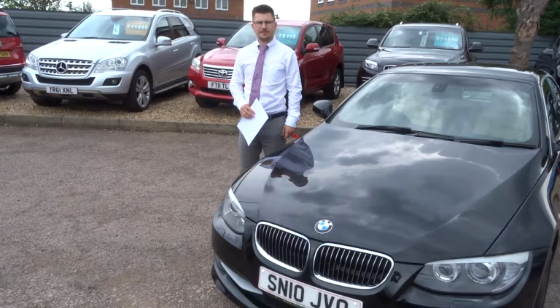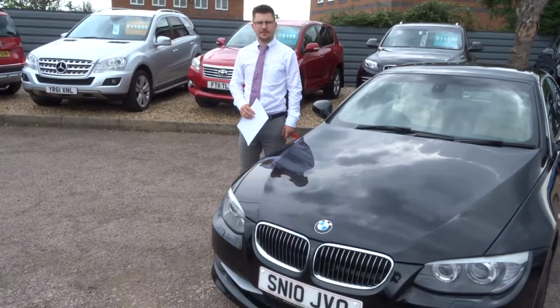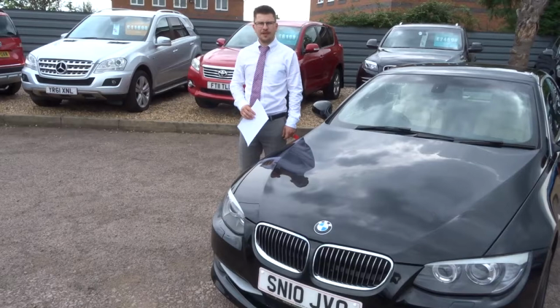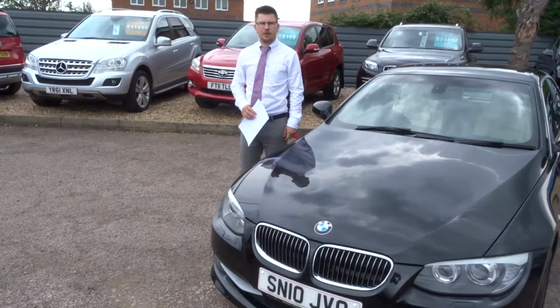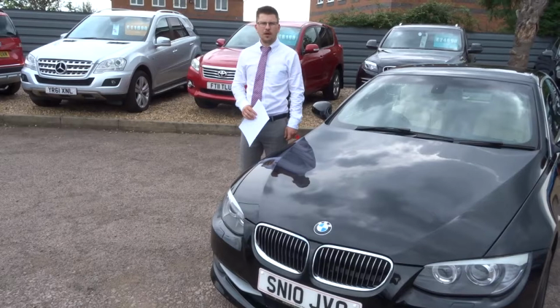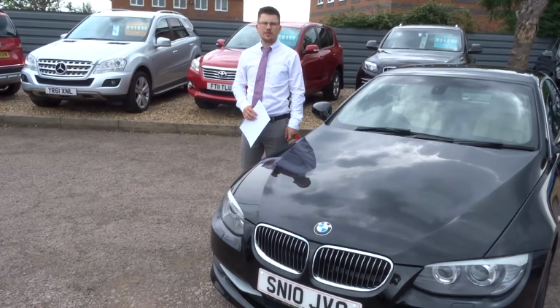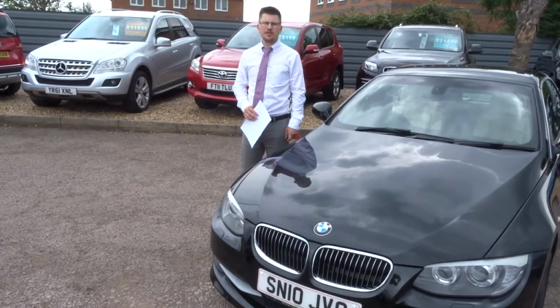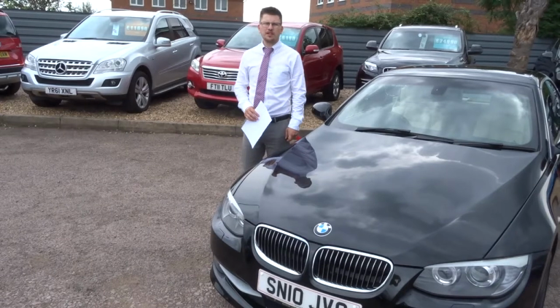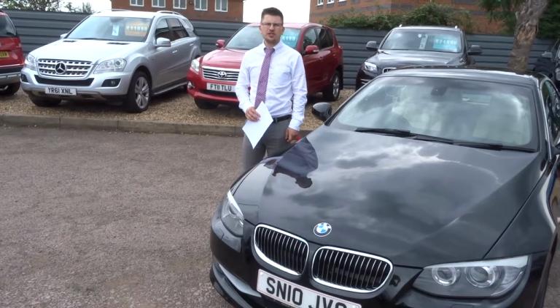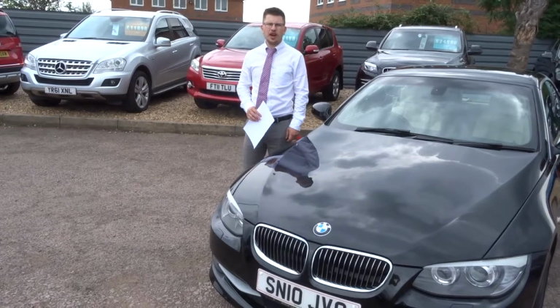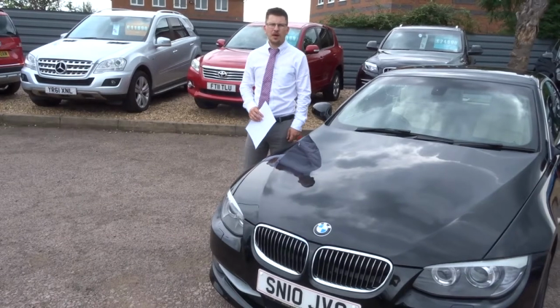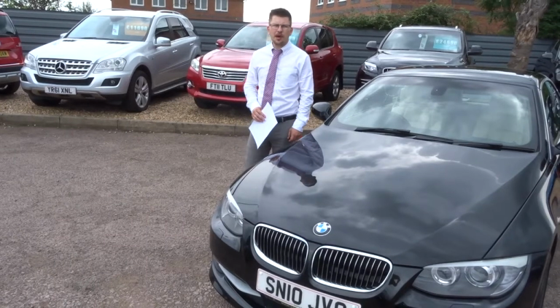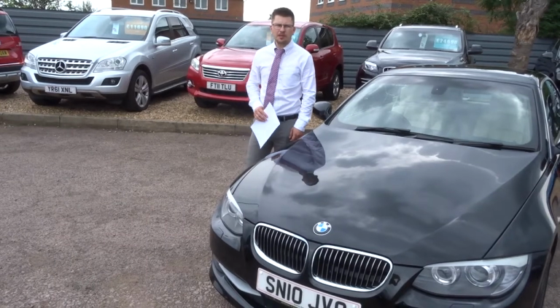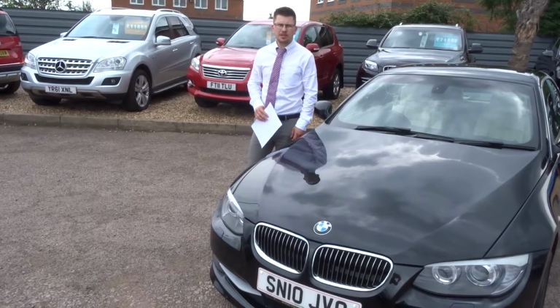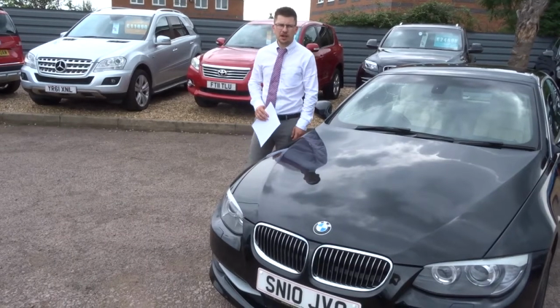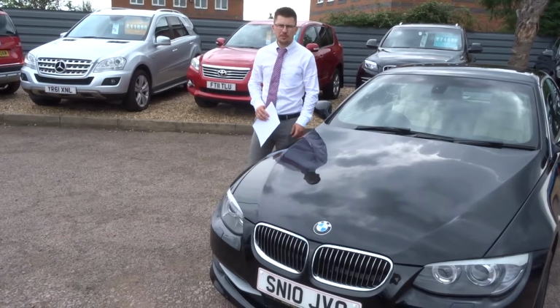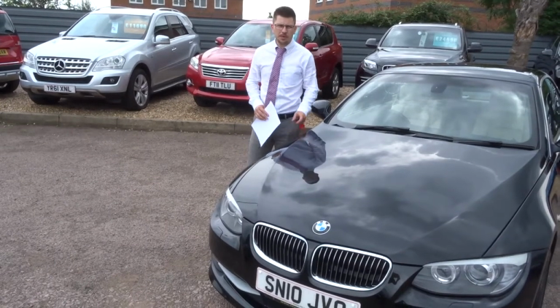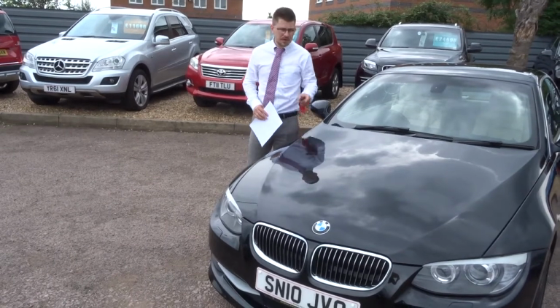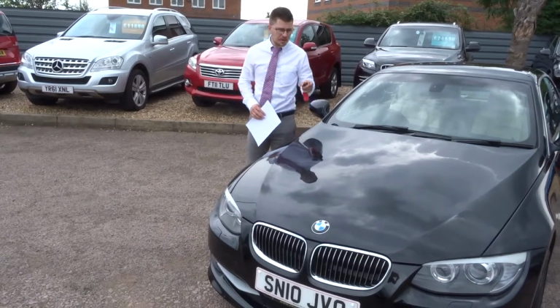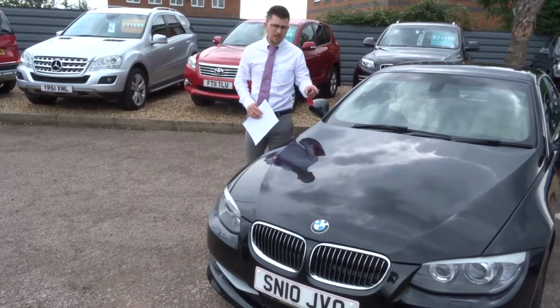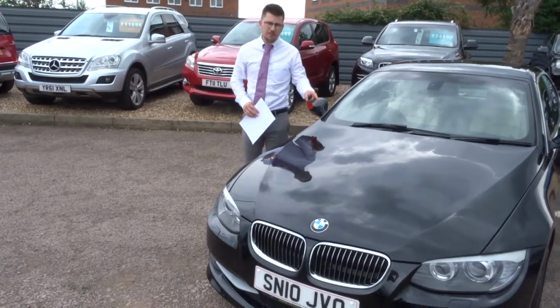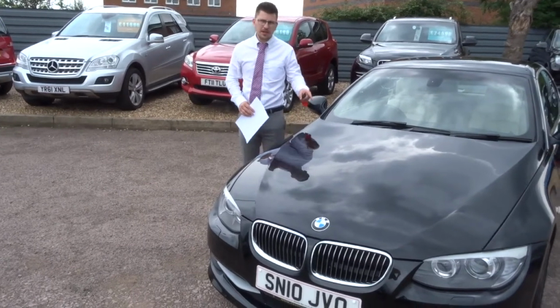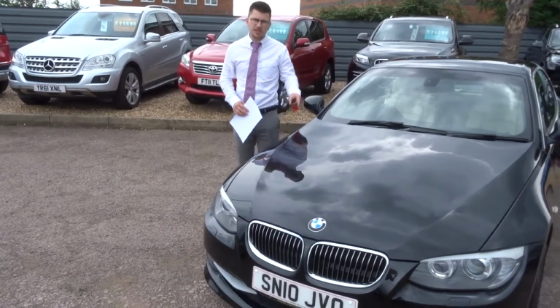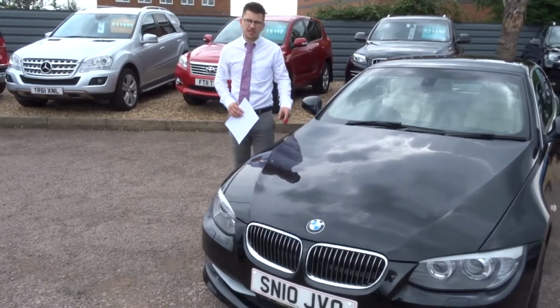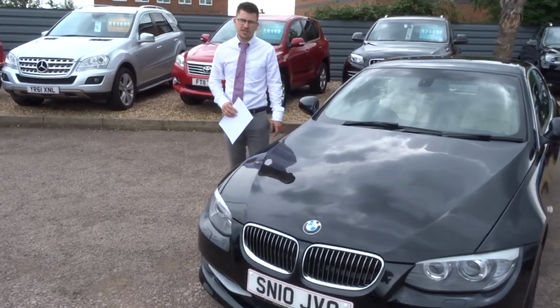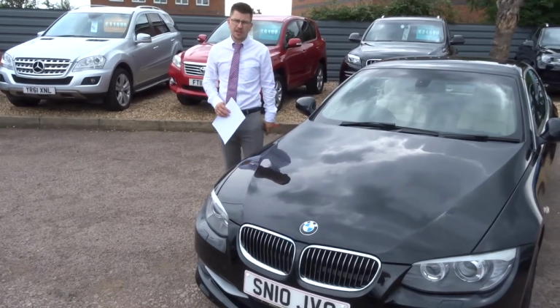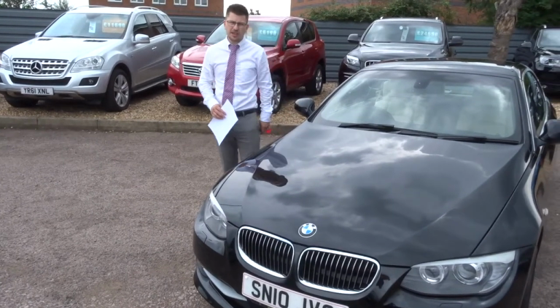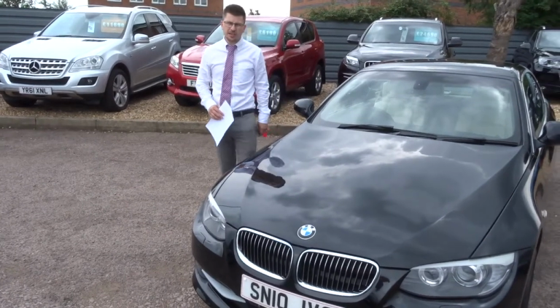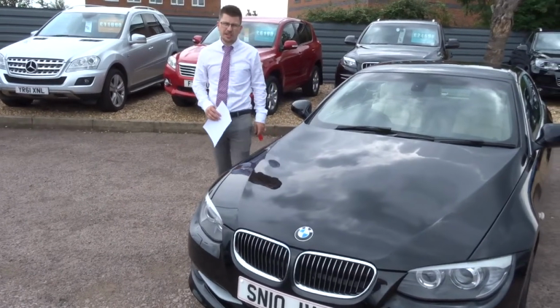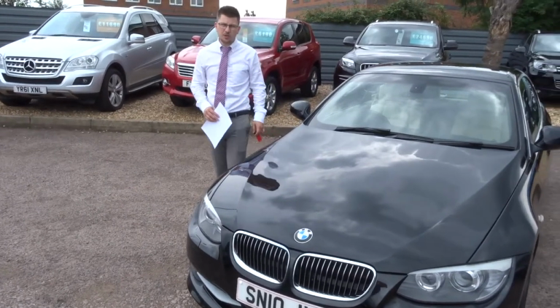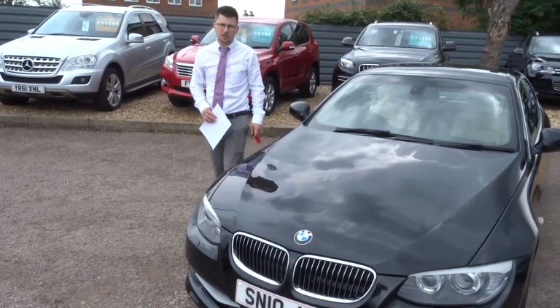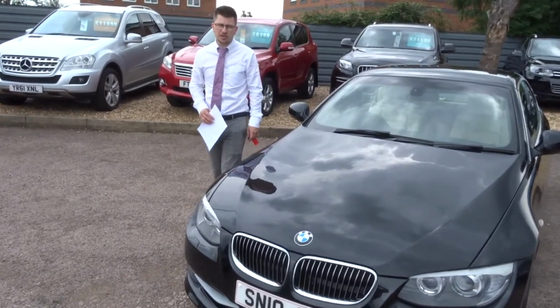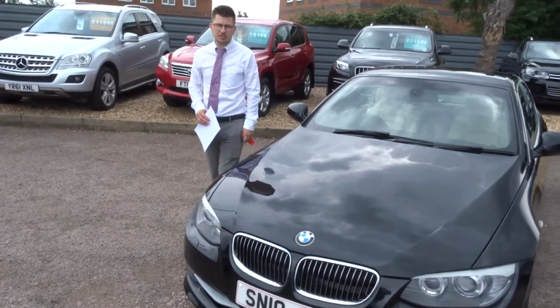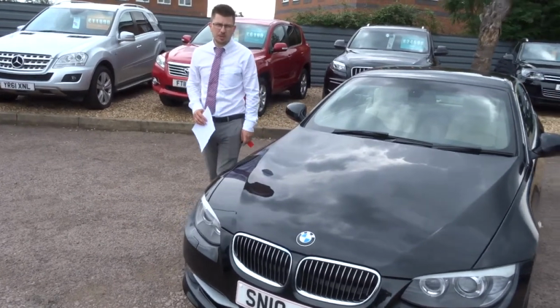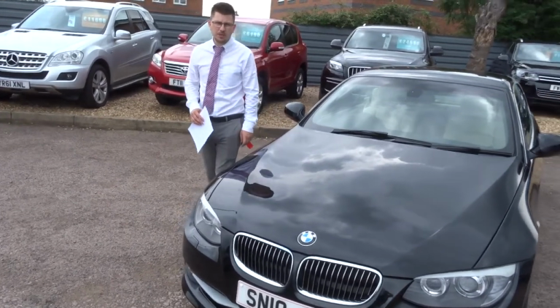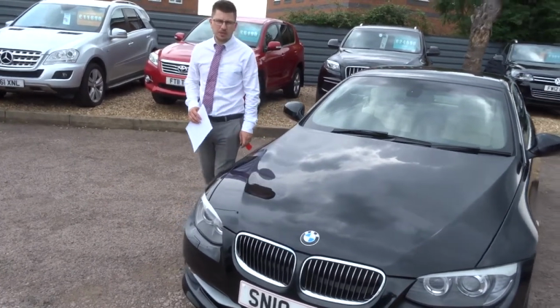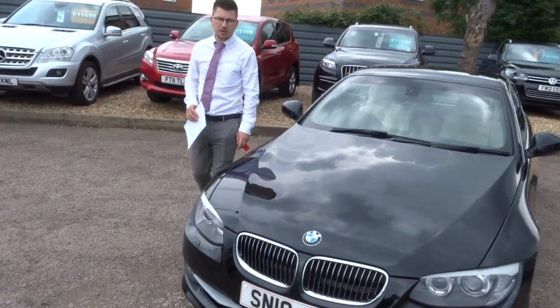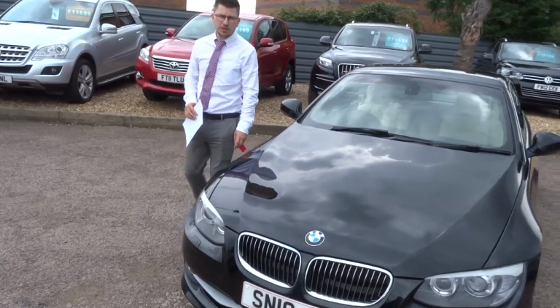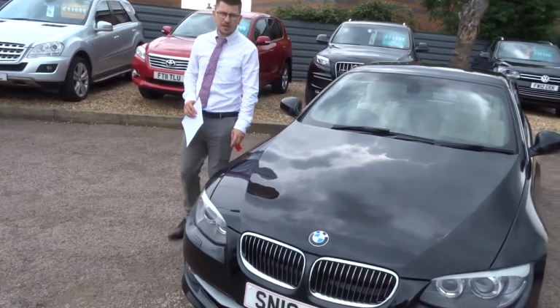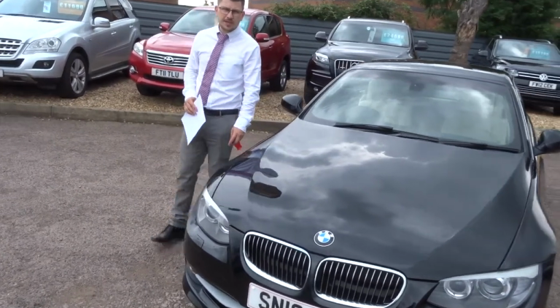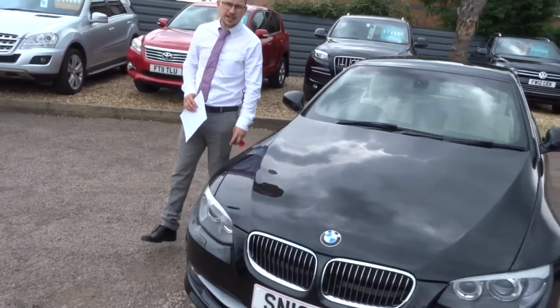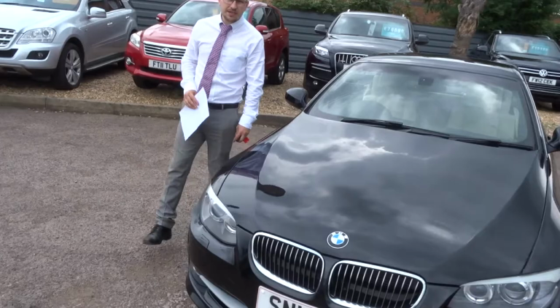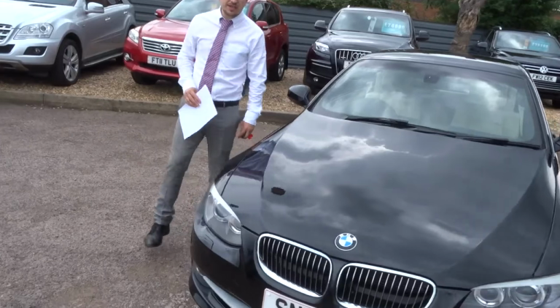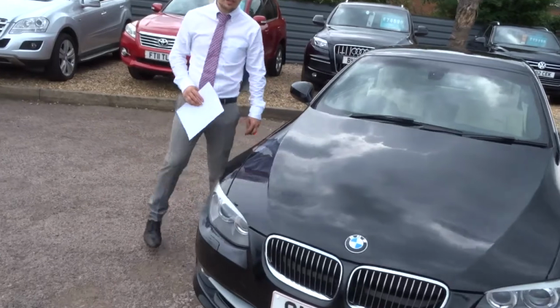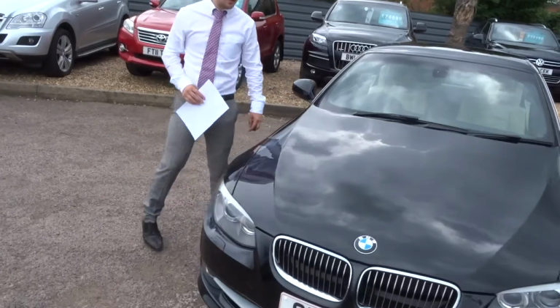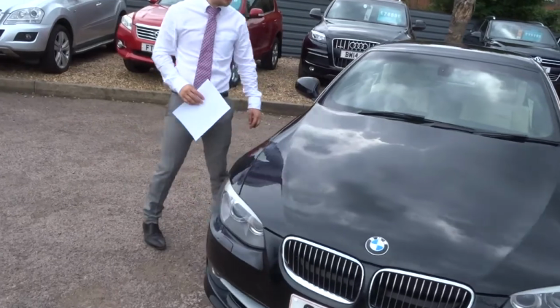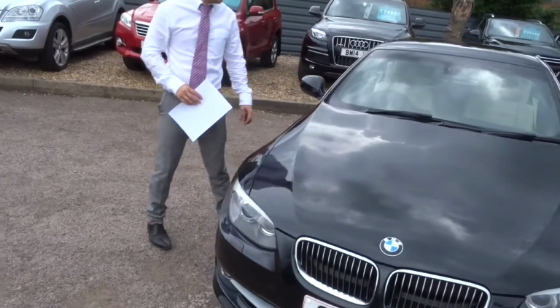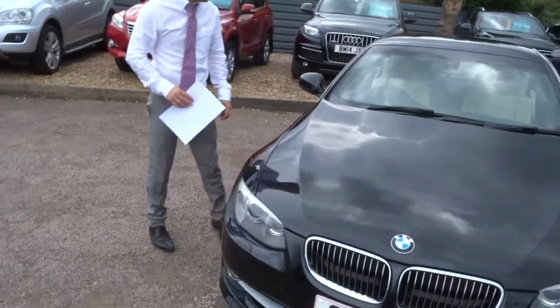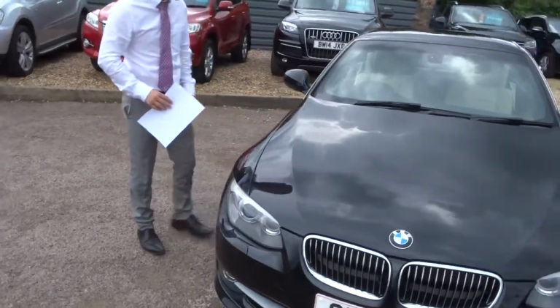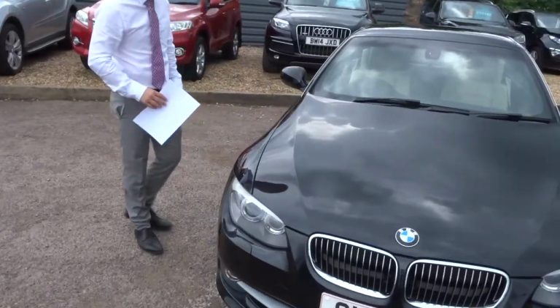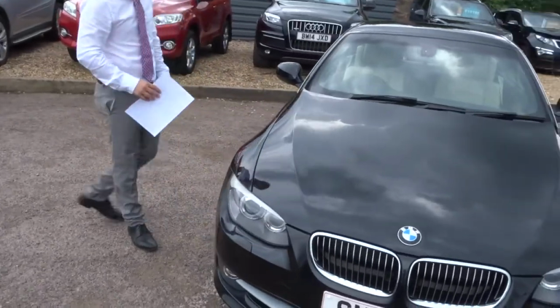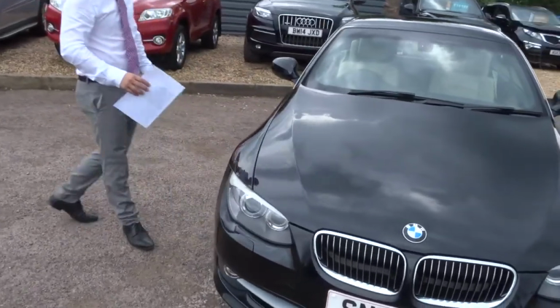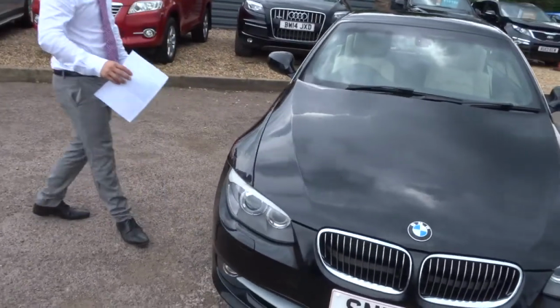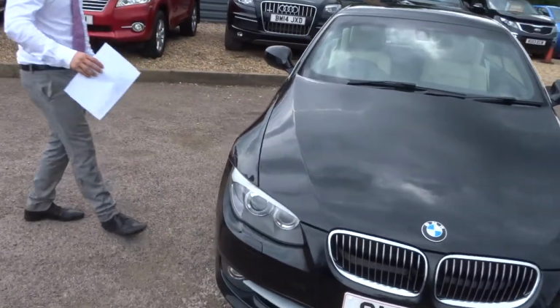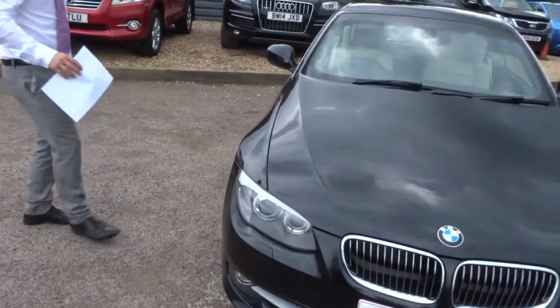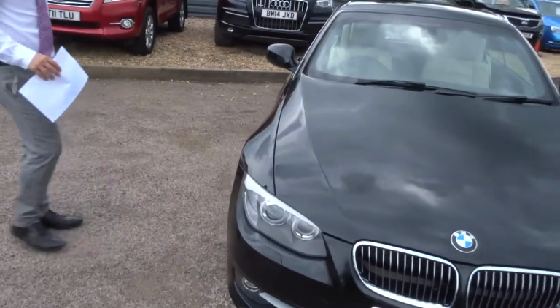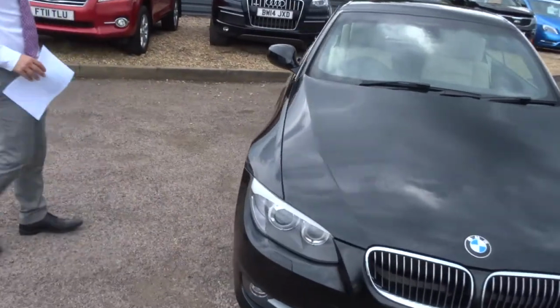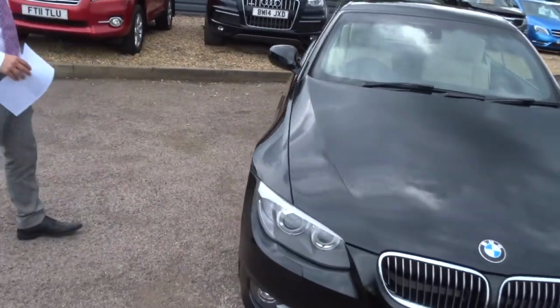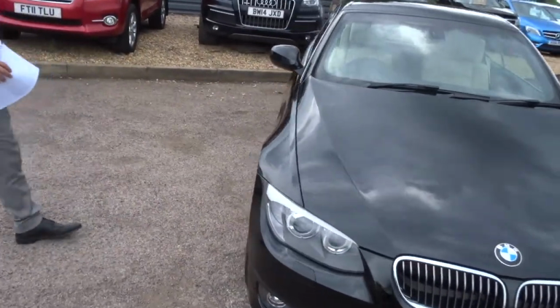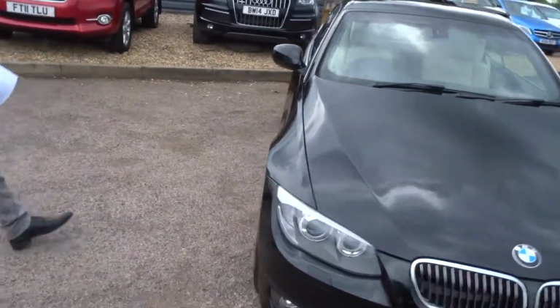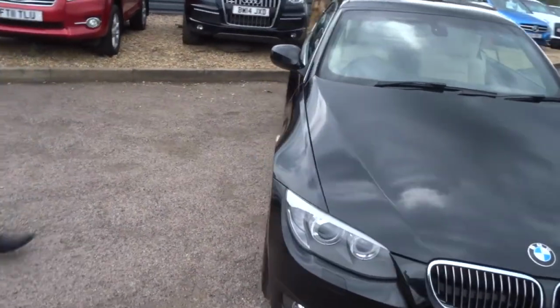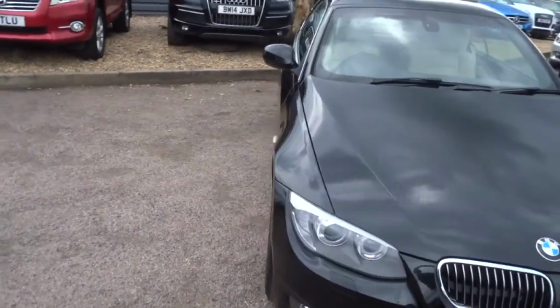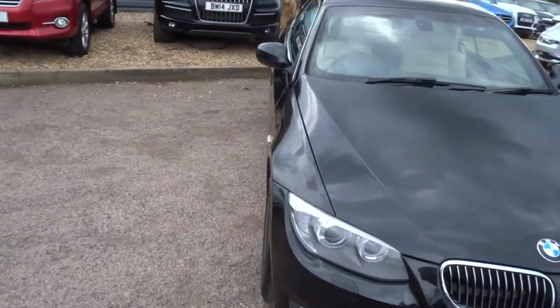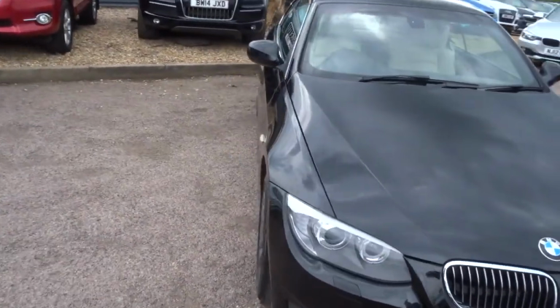Welcome to Country Car, my name's Tom. Brand new to stock is this gorgeous BMW 3 Series Convertible. Let's give you a walk around the car.